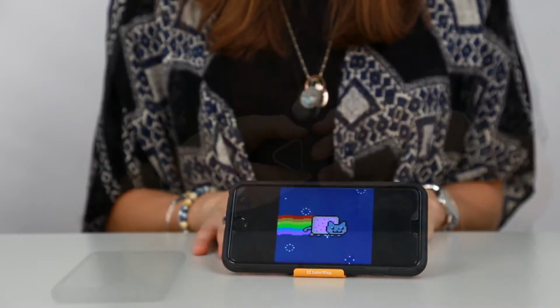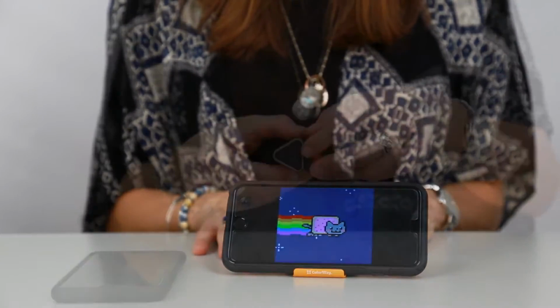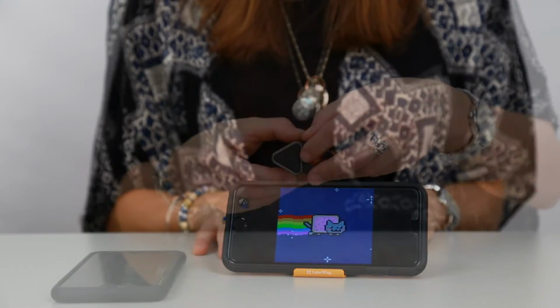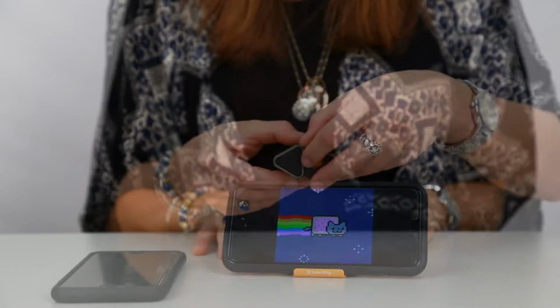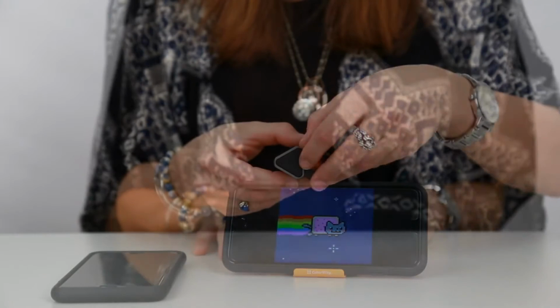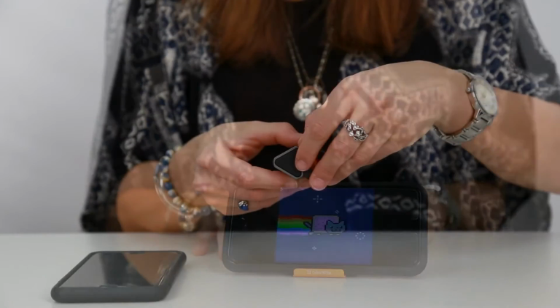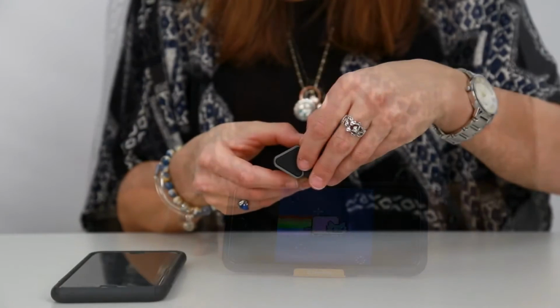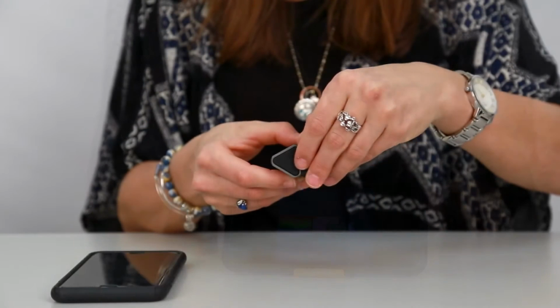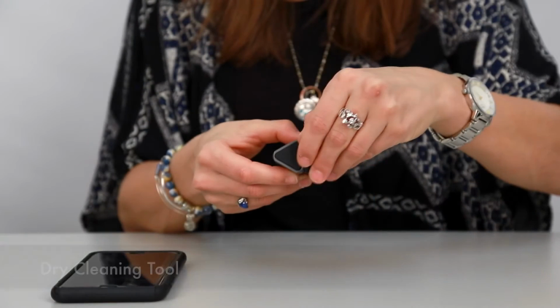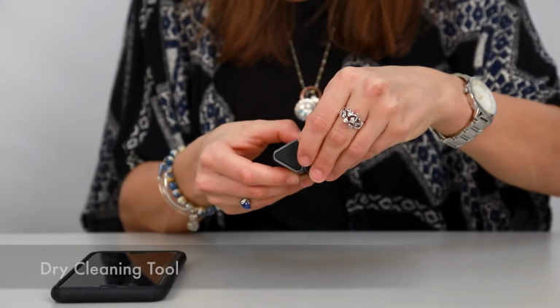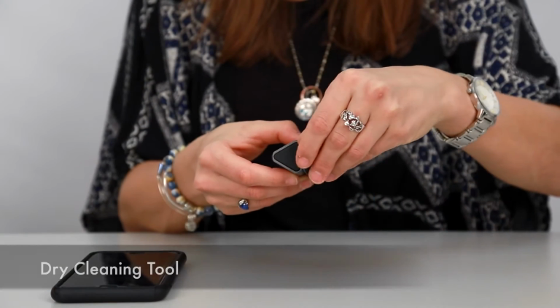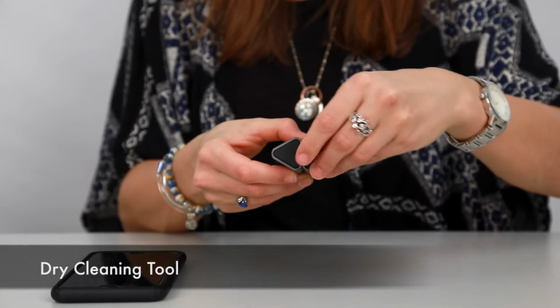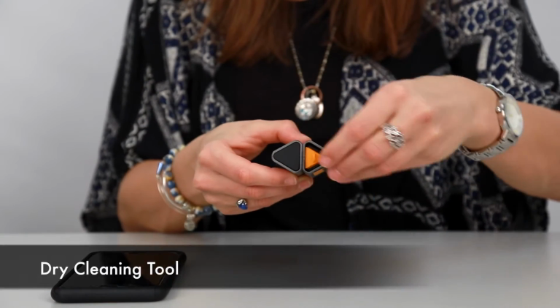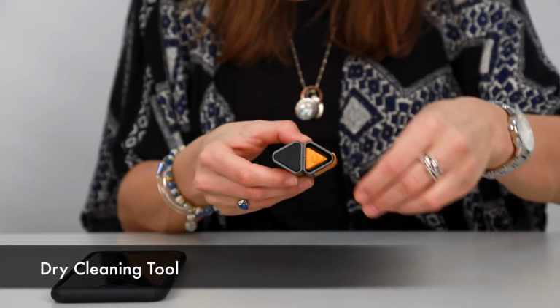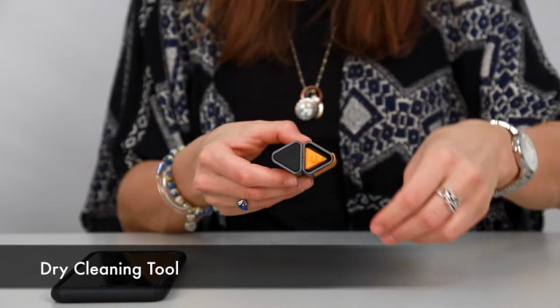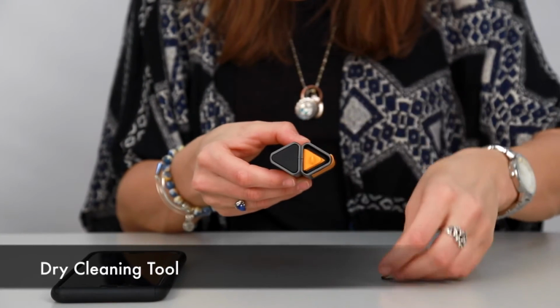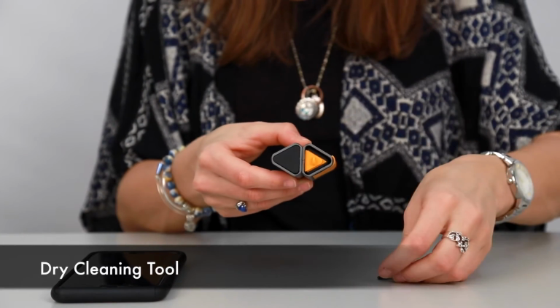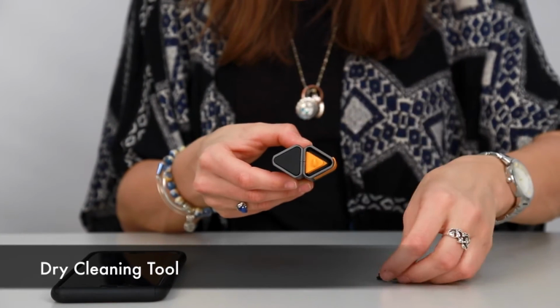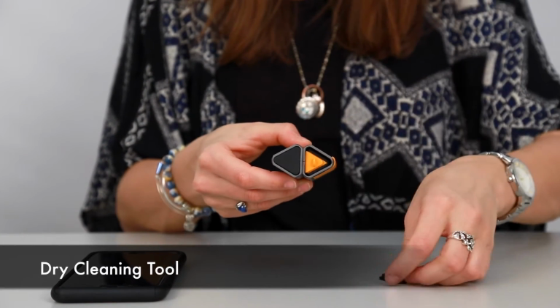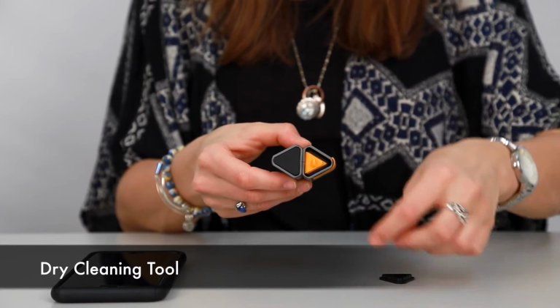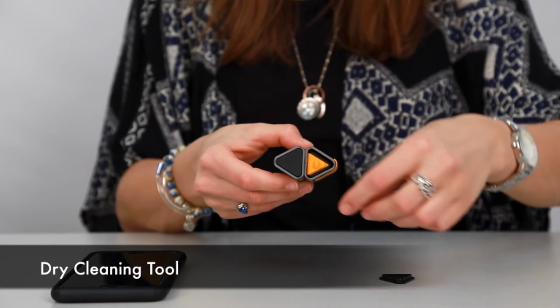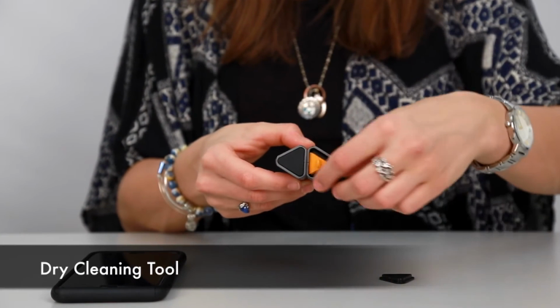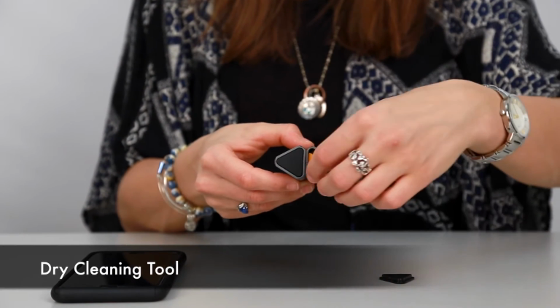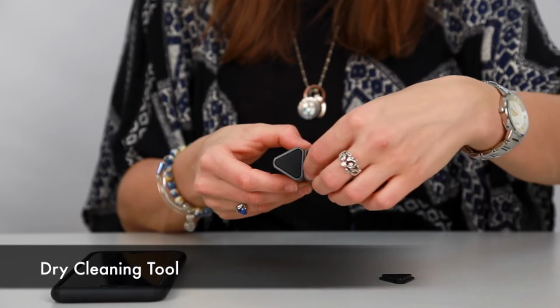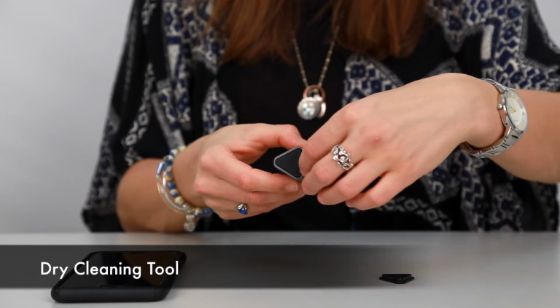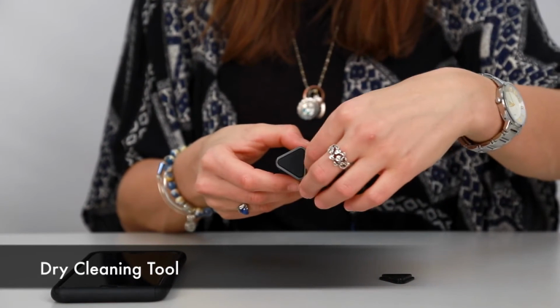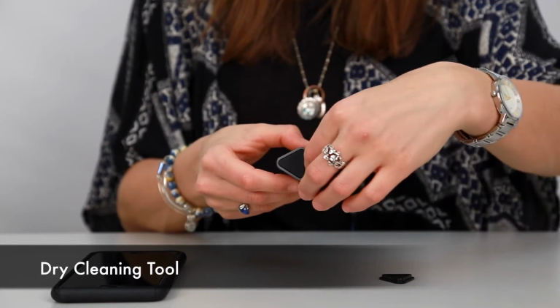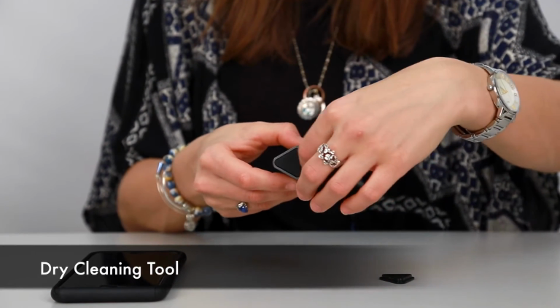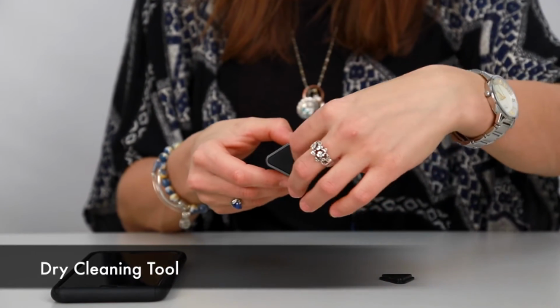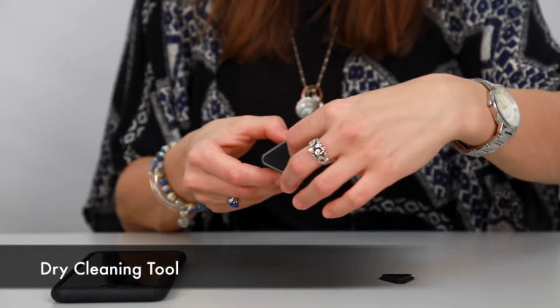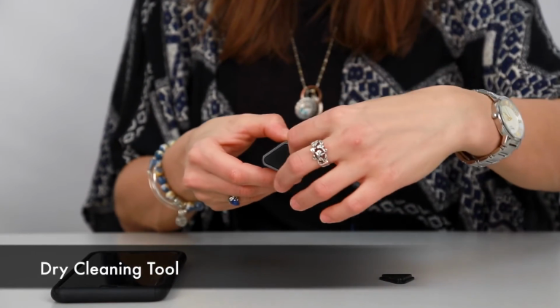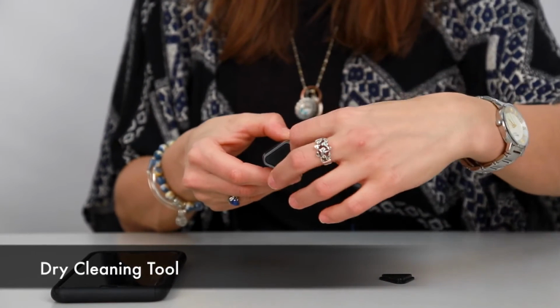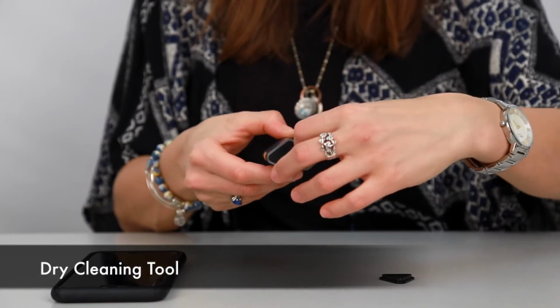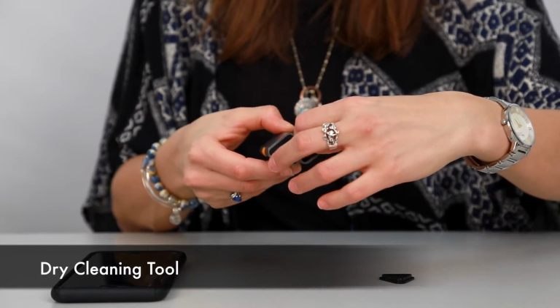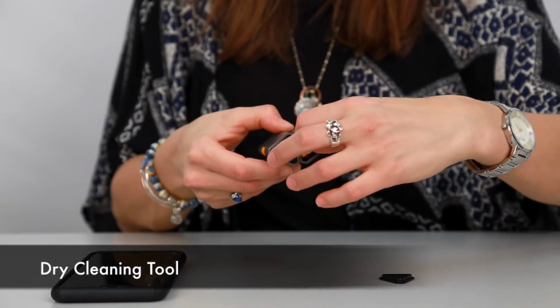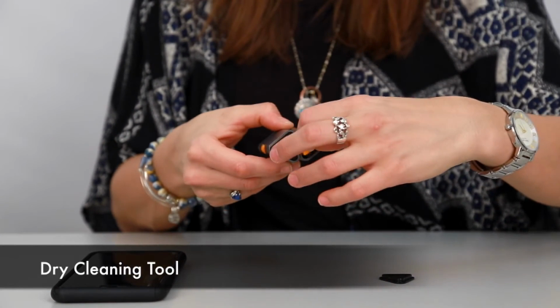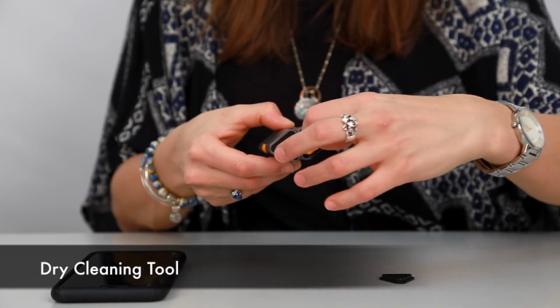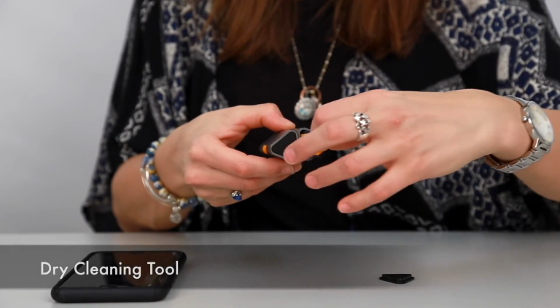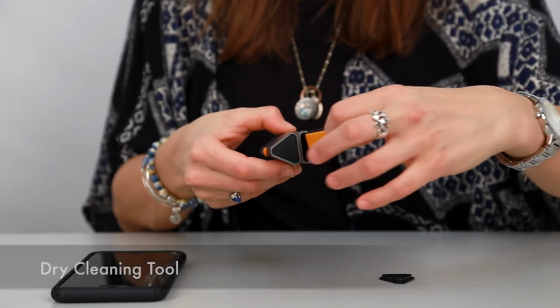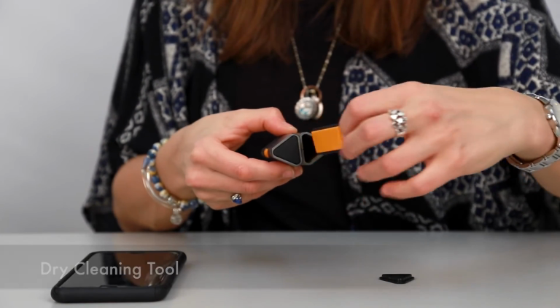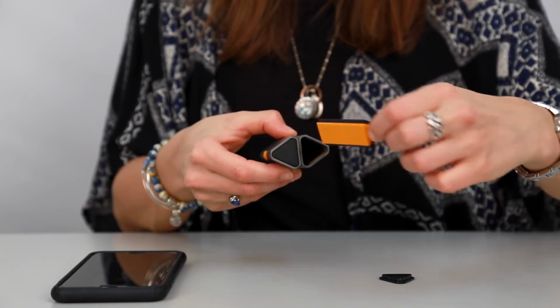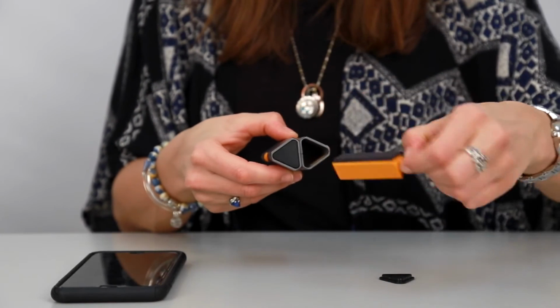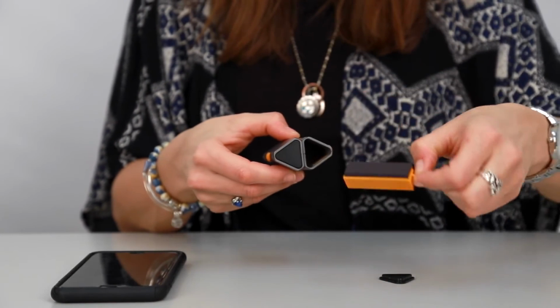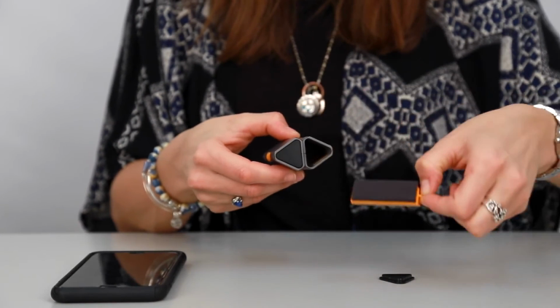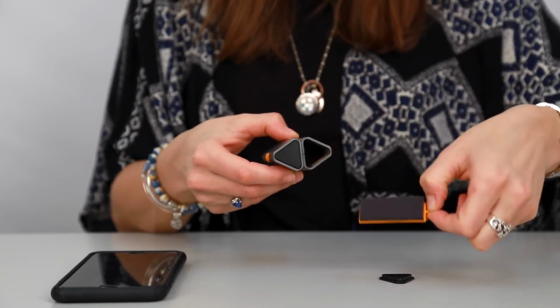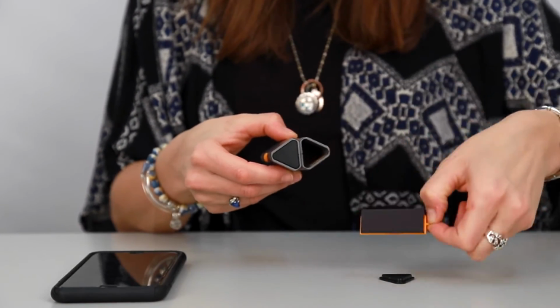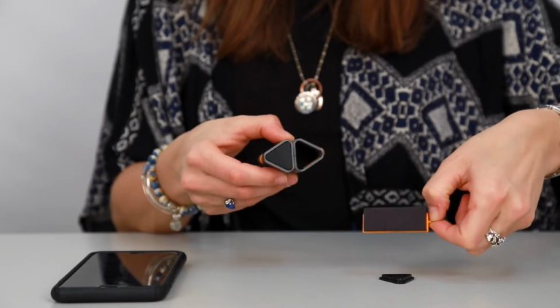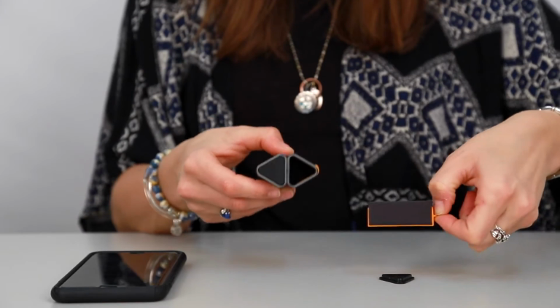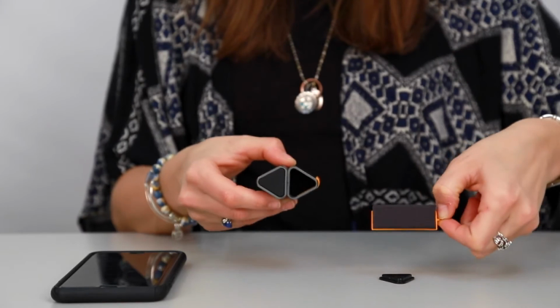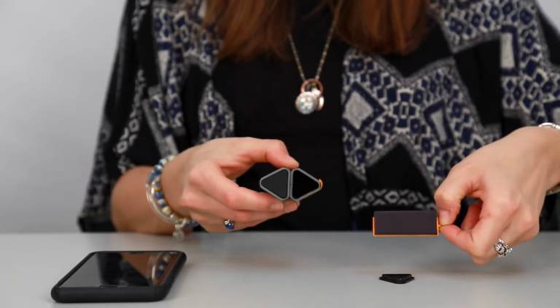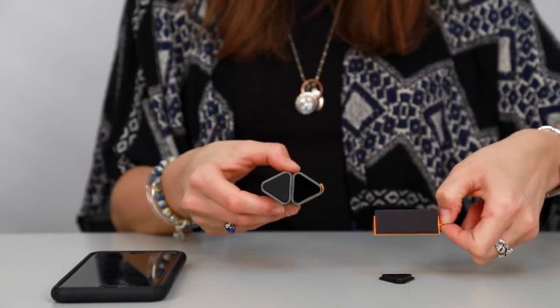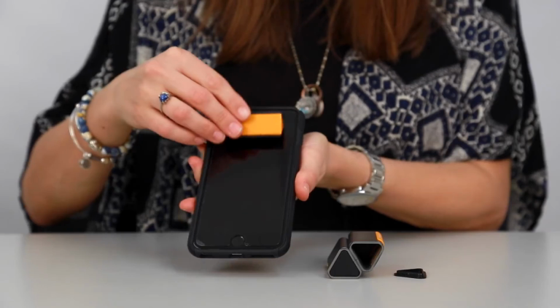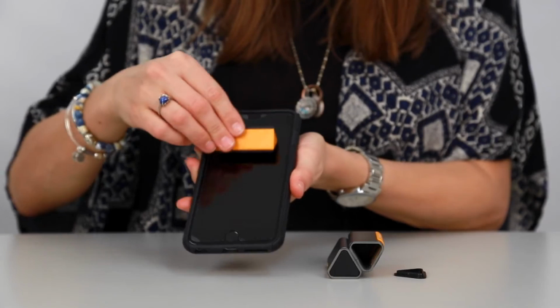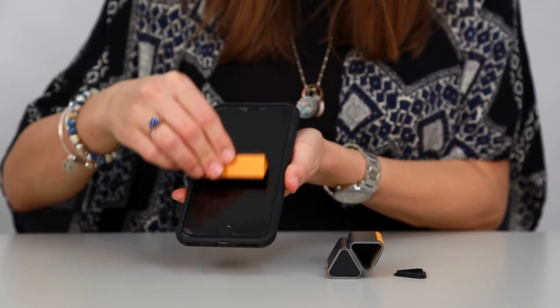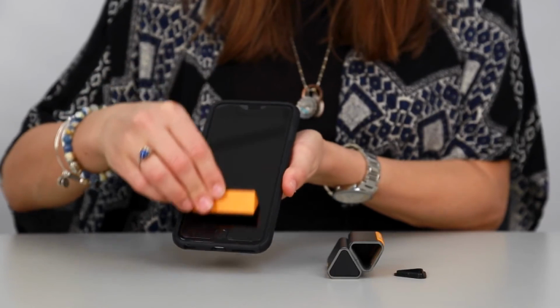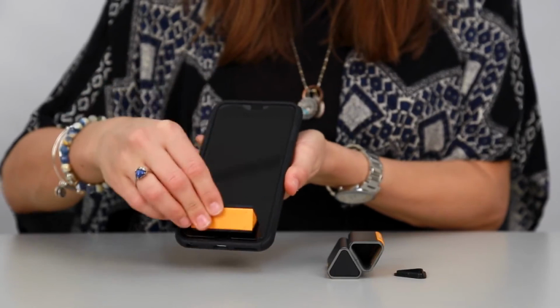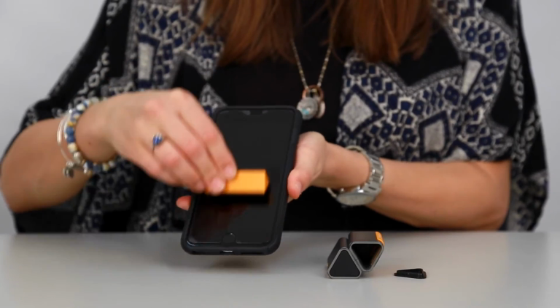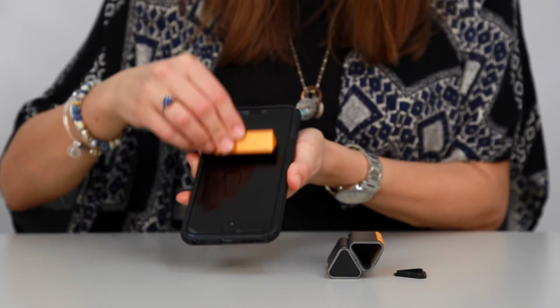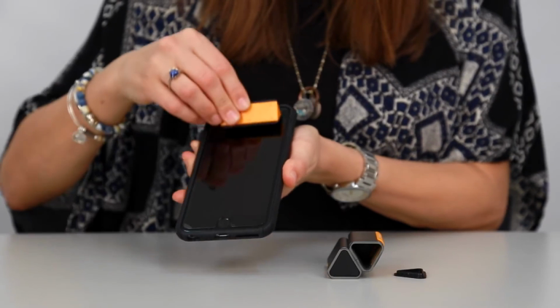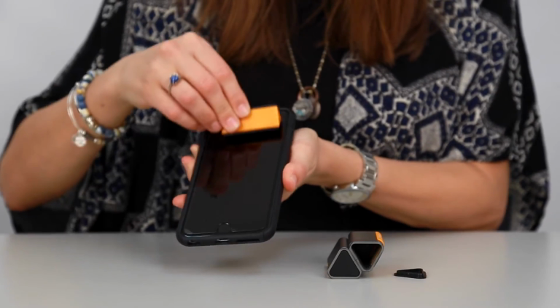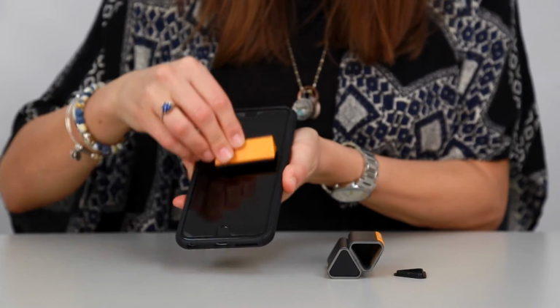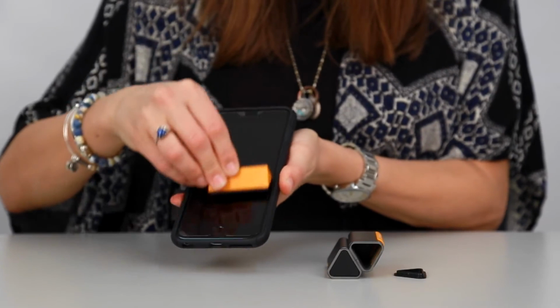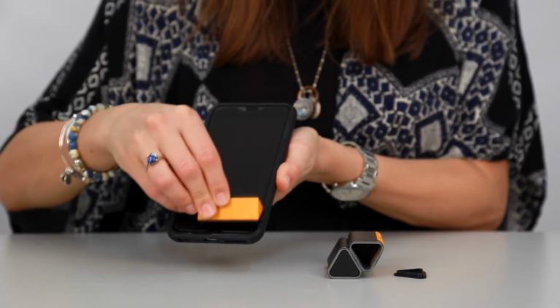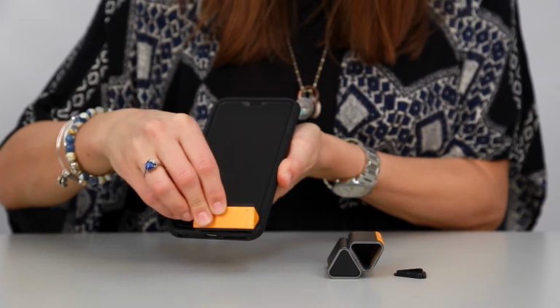When you want to clean your mobile device's screen, remove this cover, pull out the cleaning tool, and wipe your mobile device's screen.